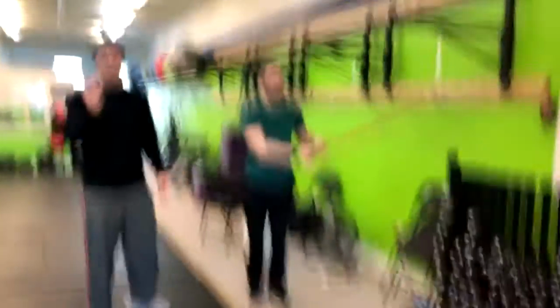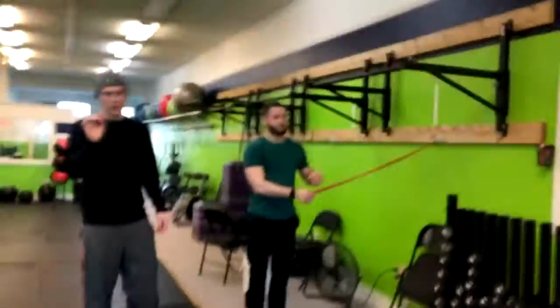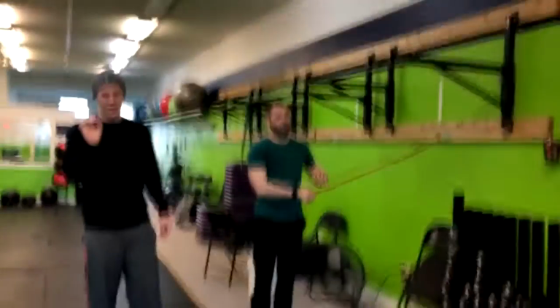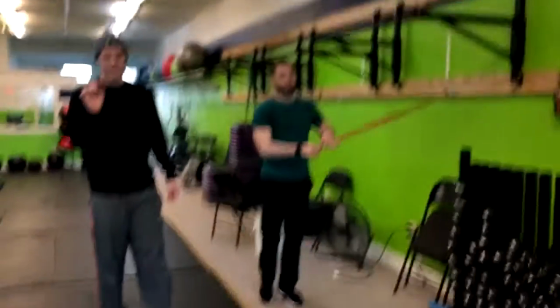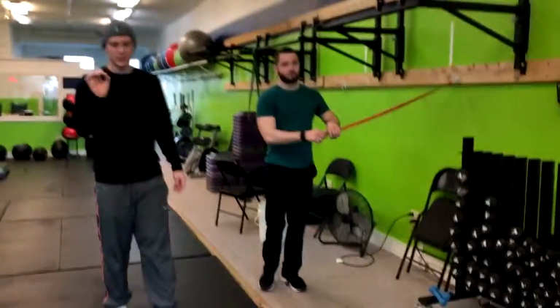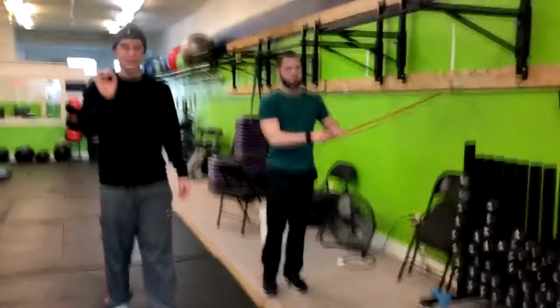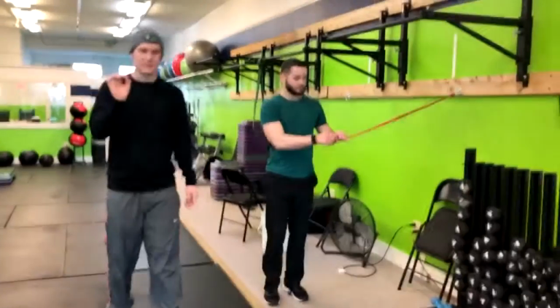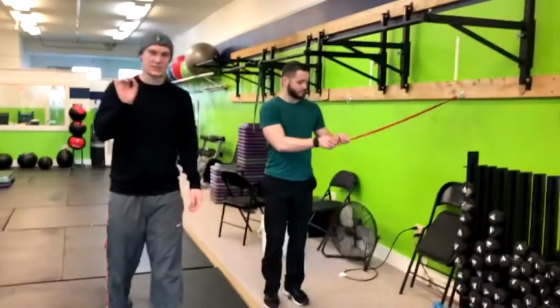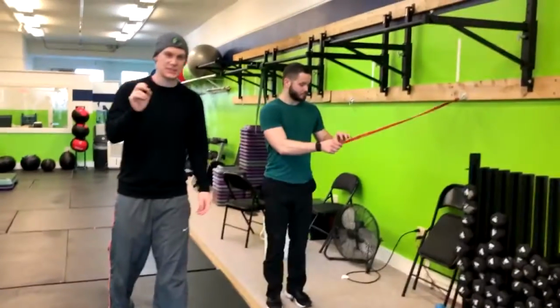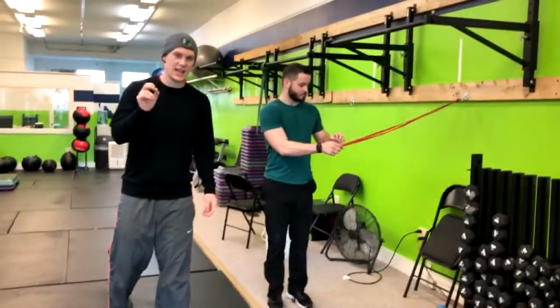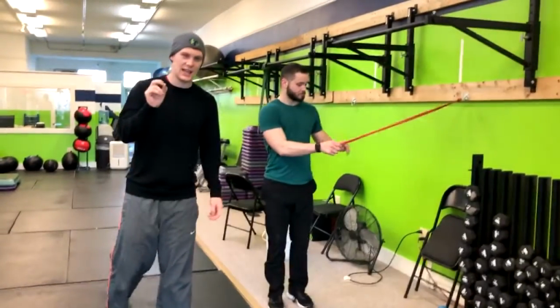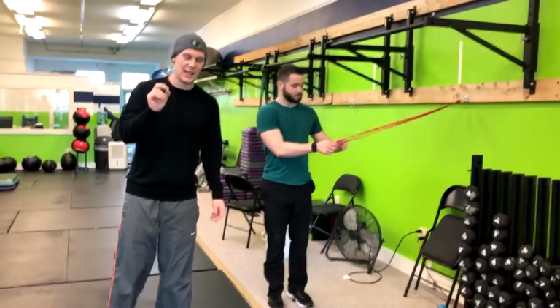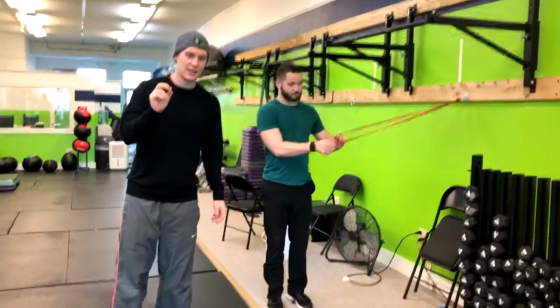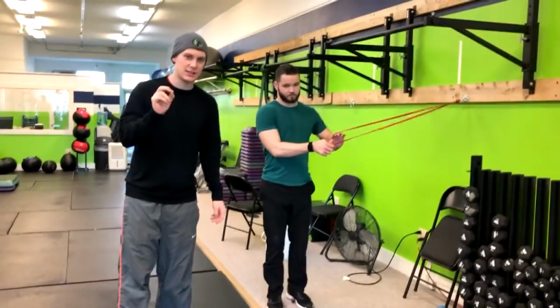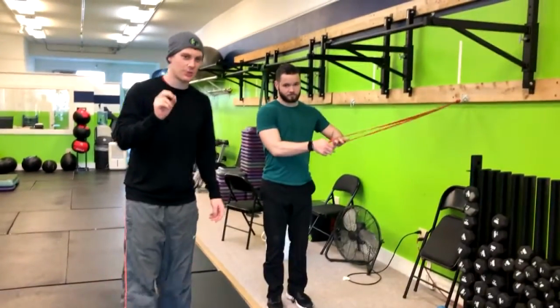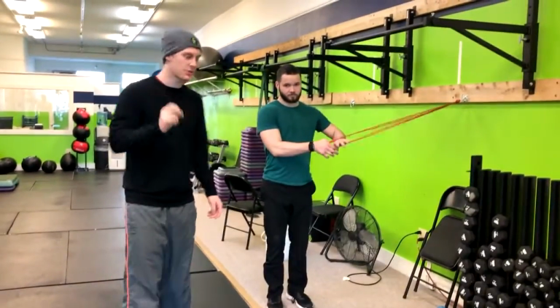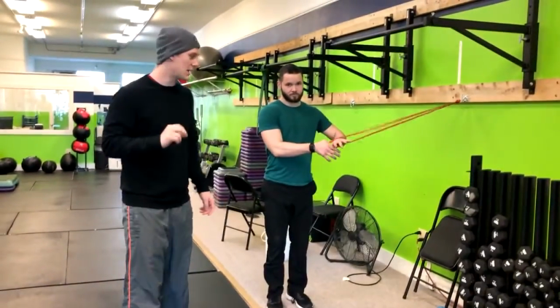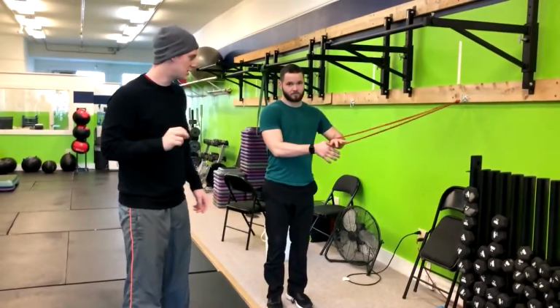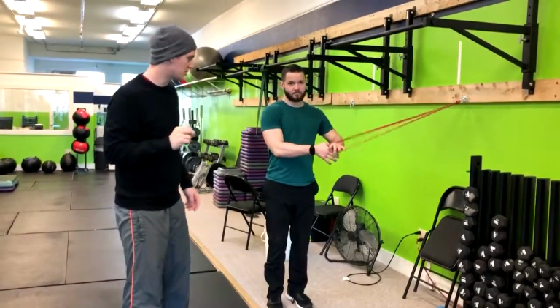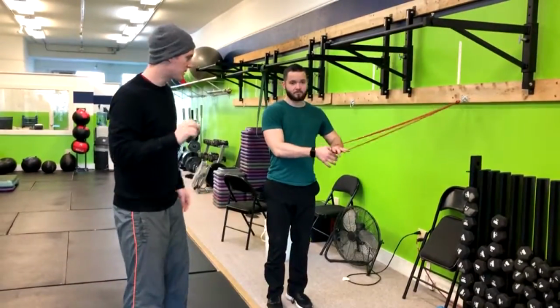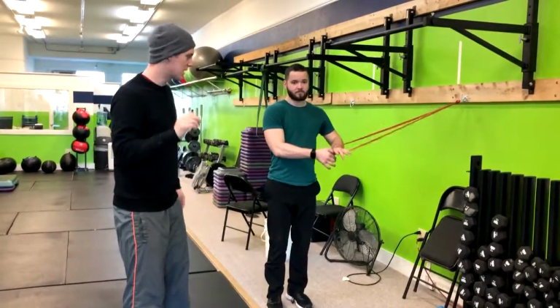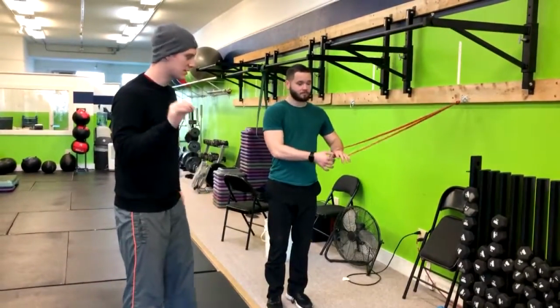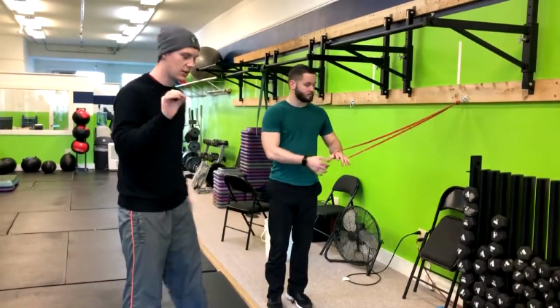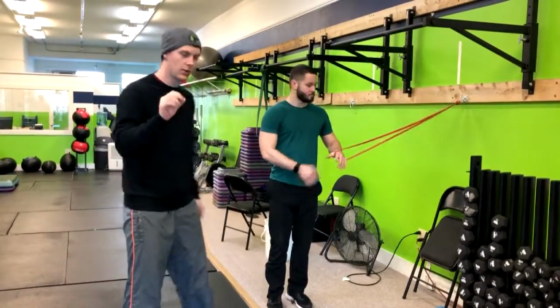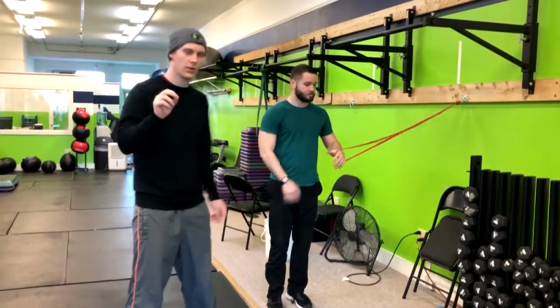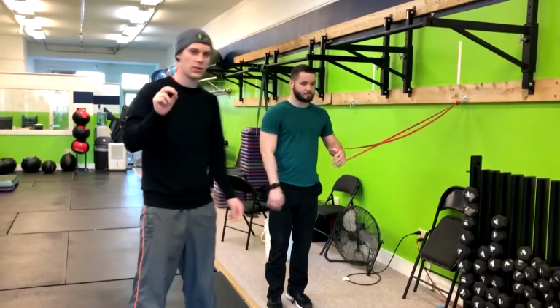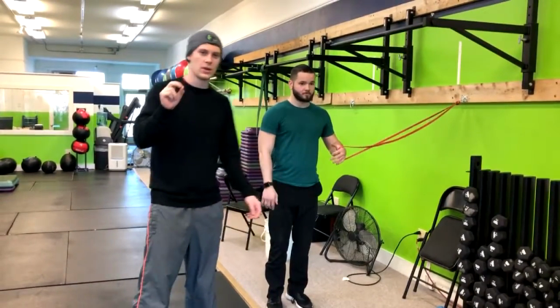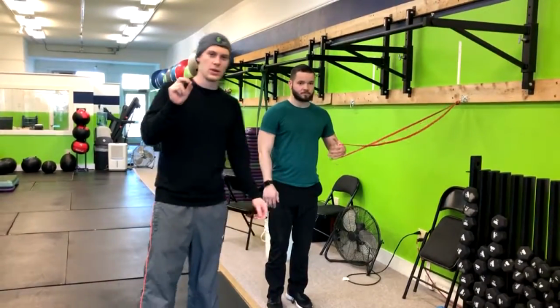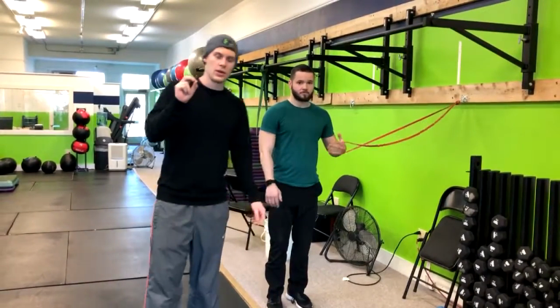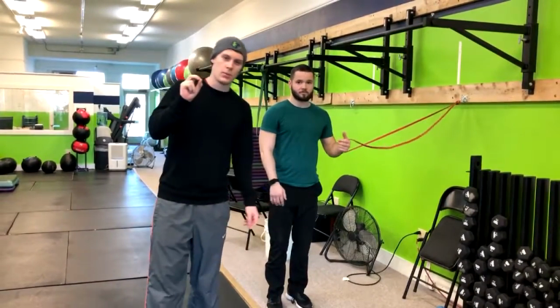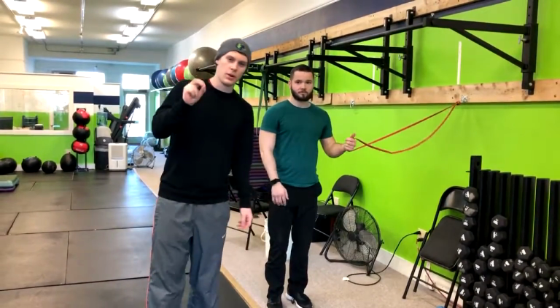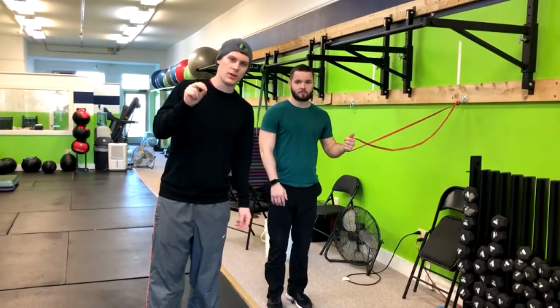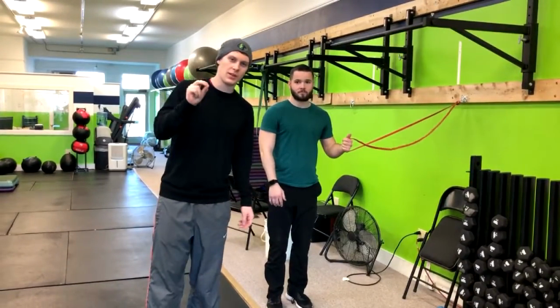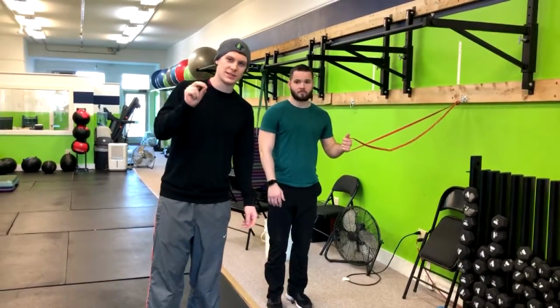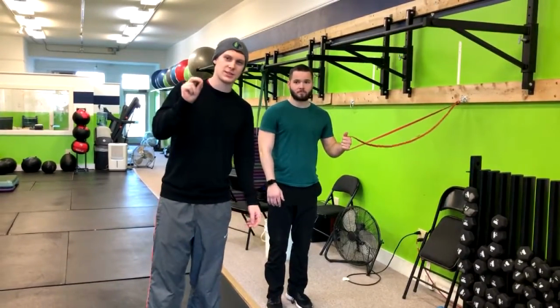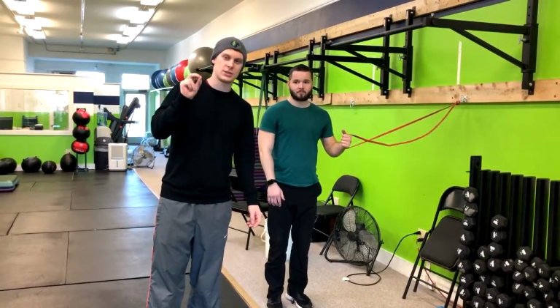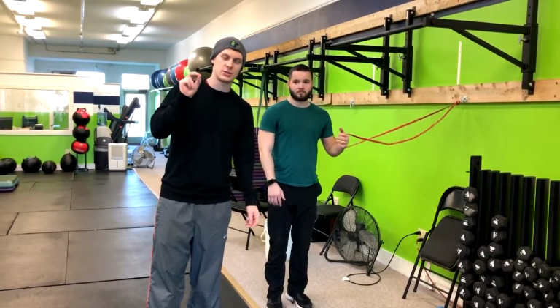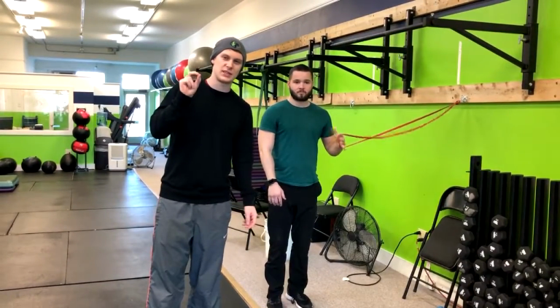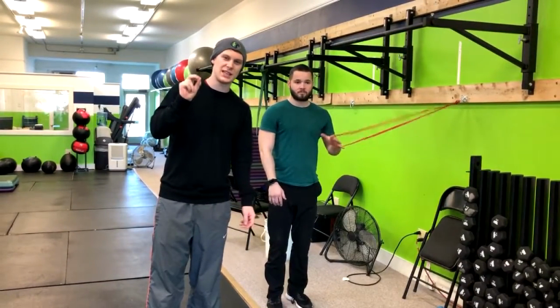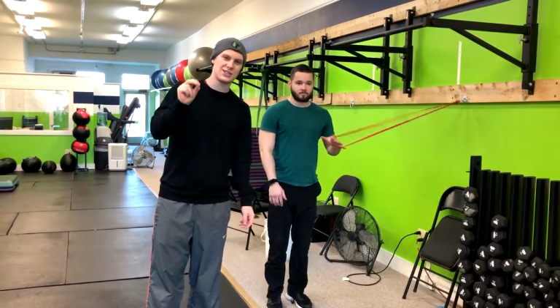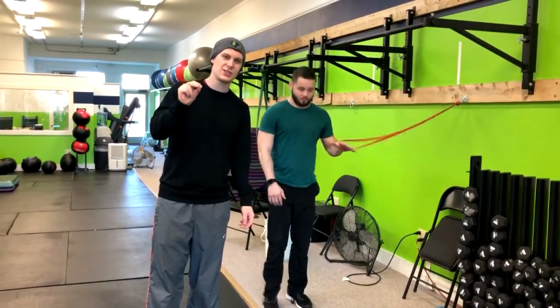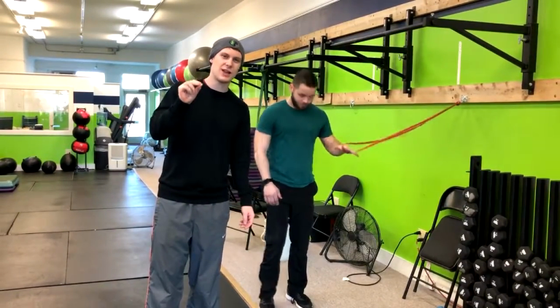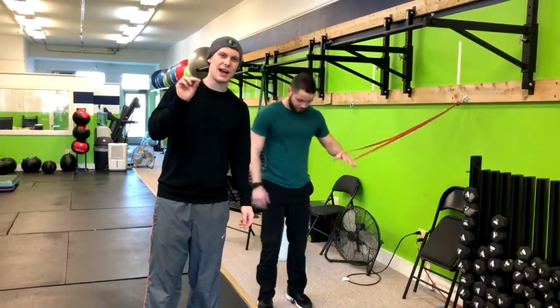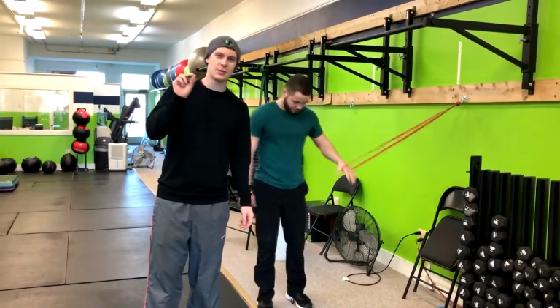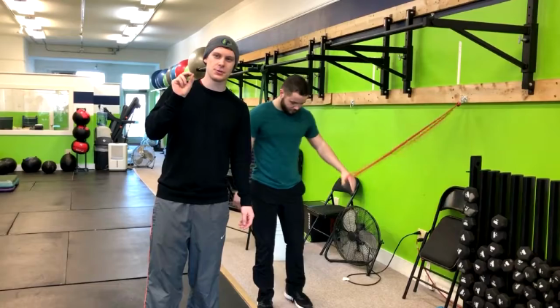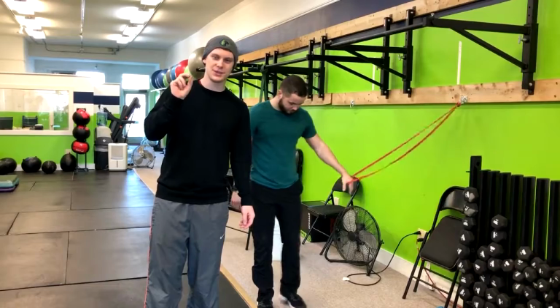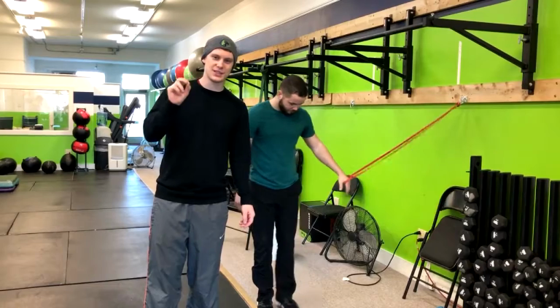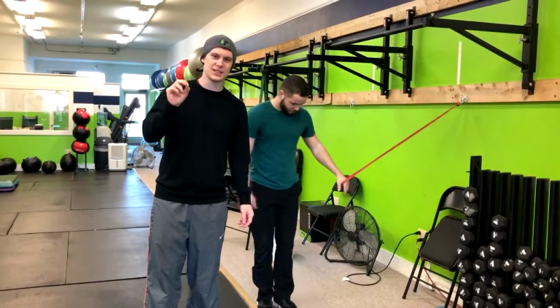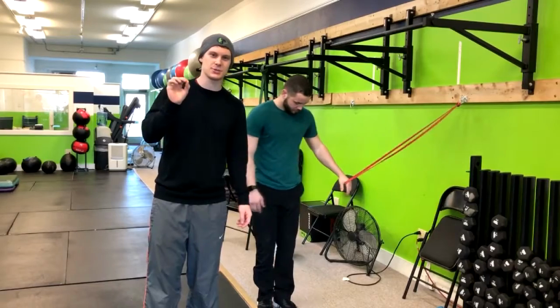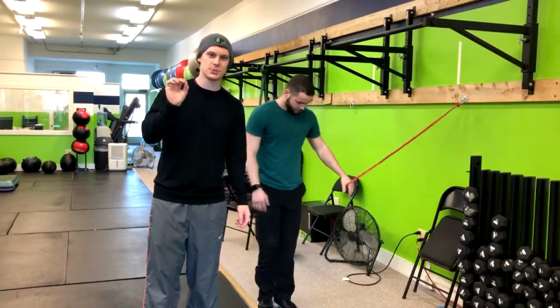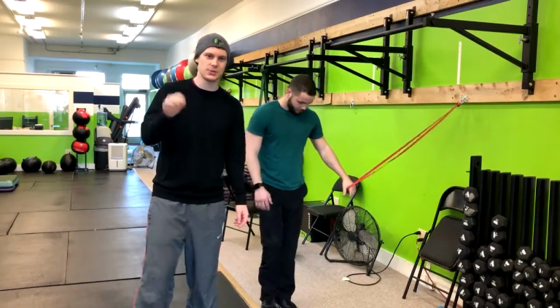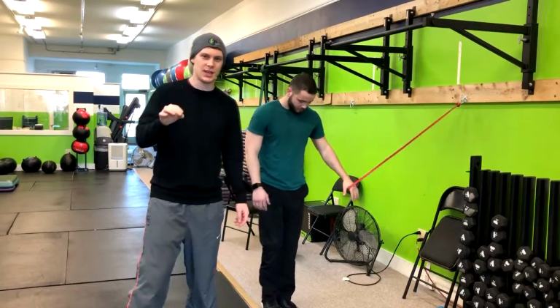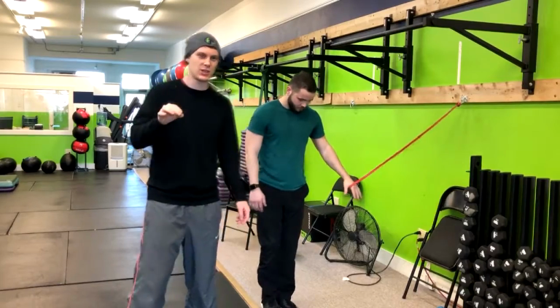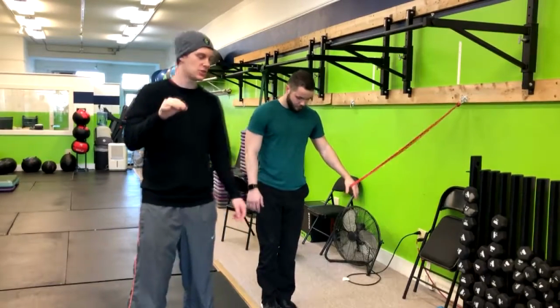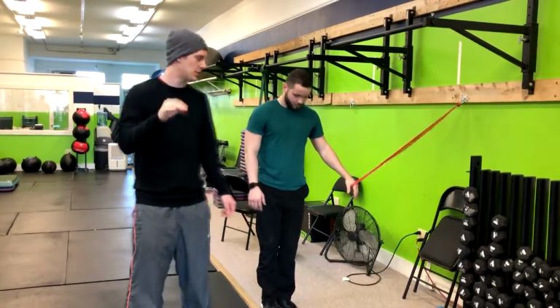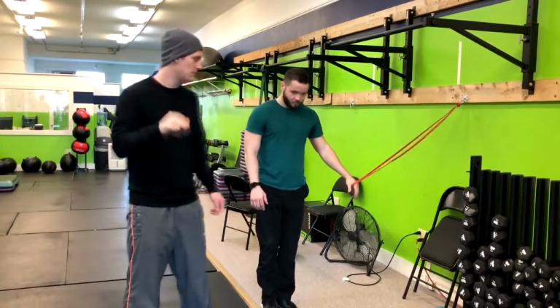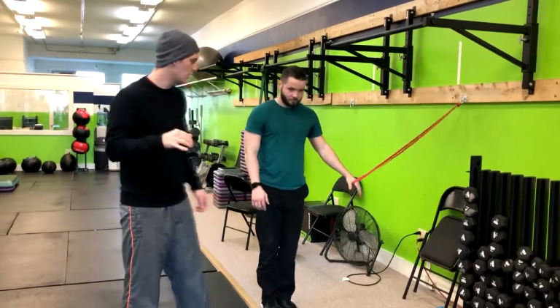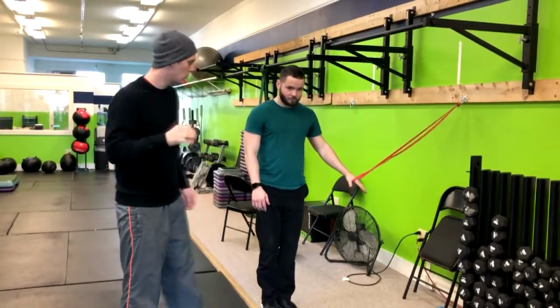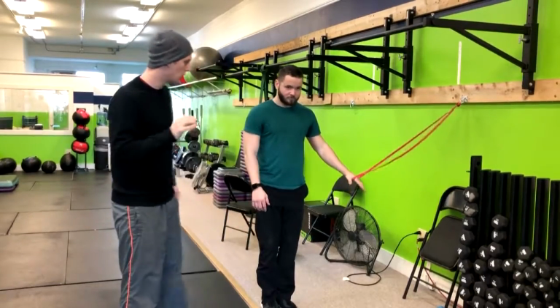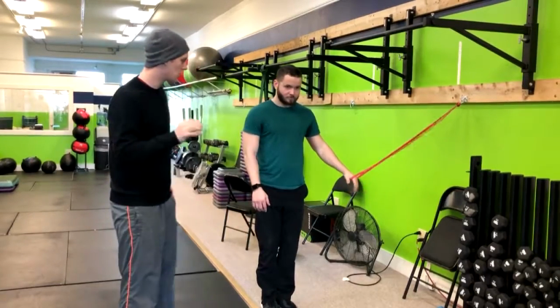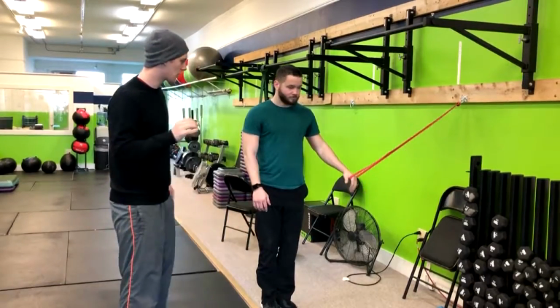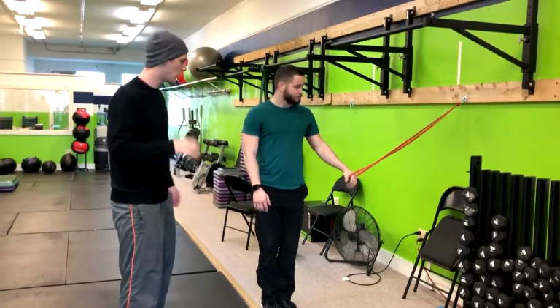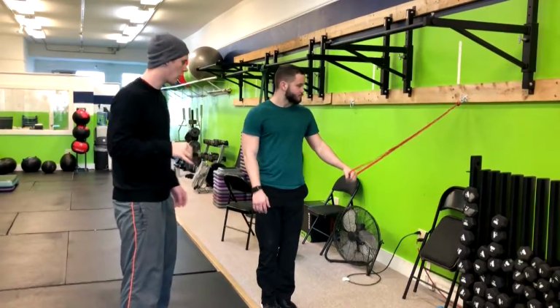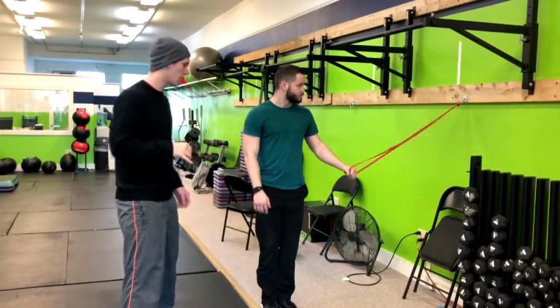All right, so this is a standing anti-rotation press and the whole point of this is to teach you how to resist rotation with your core.